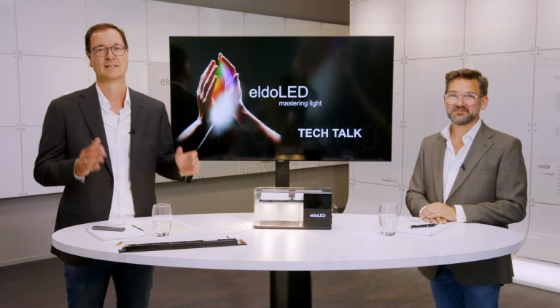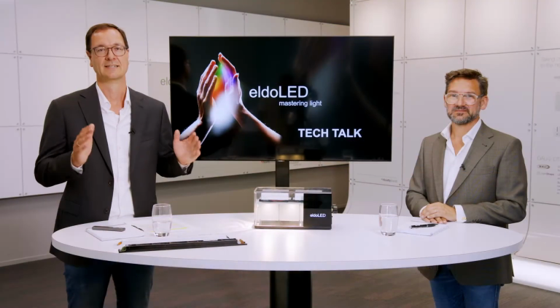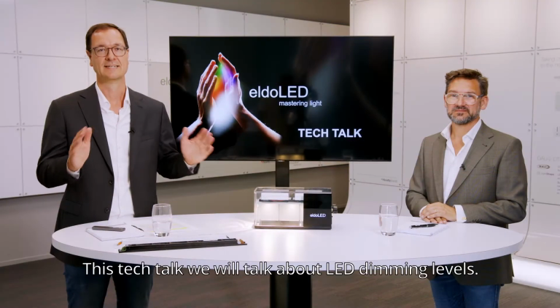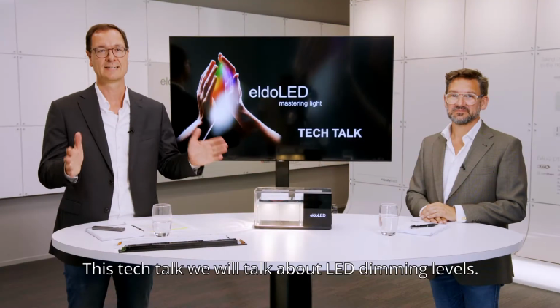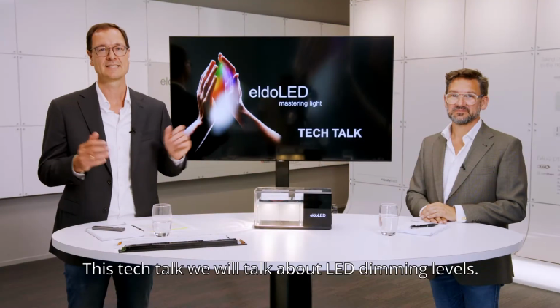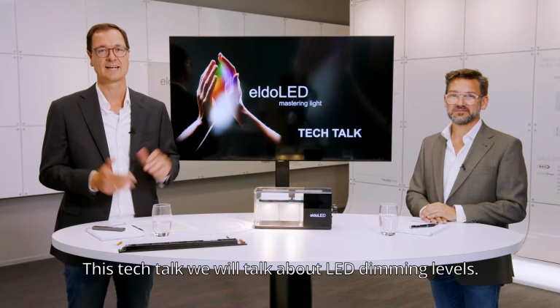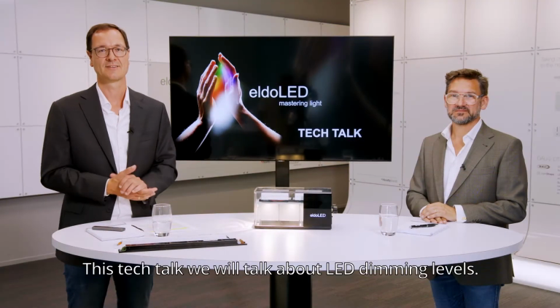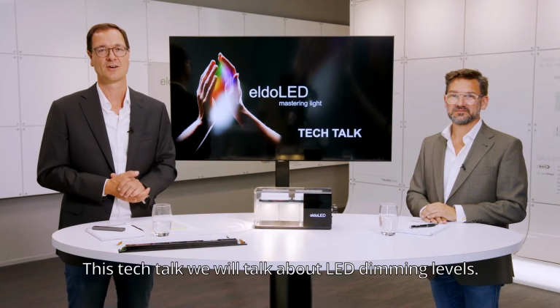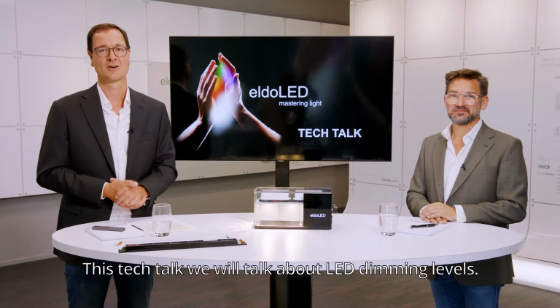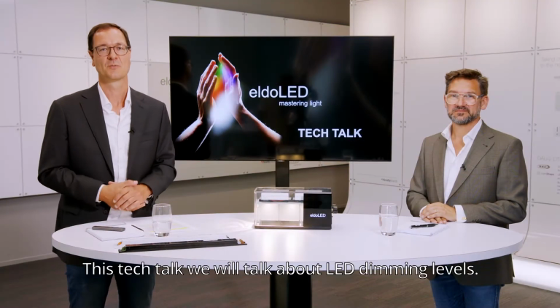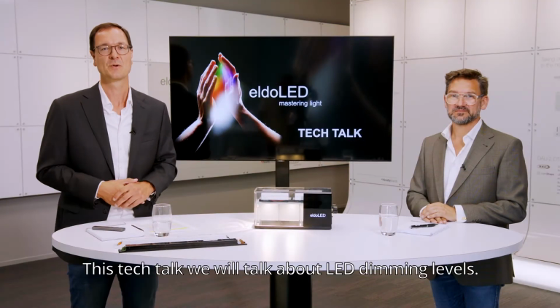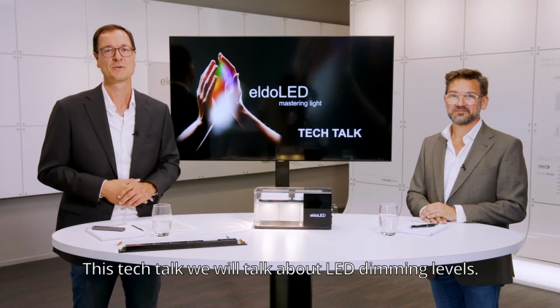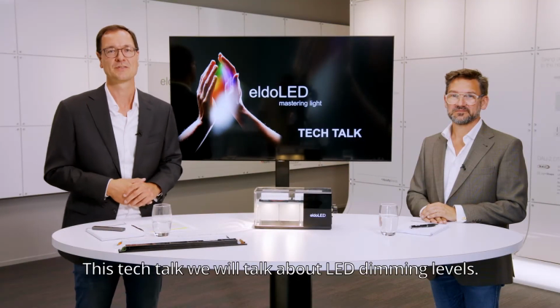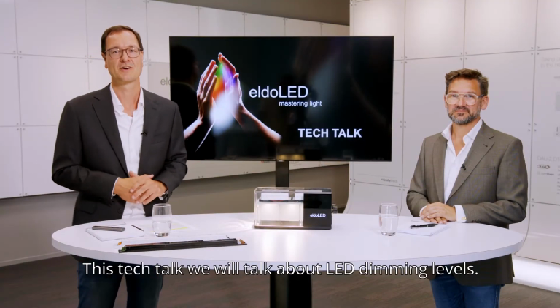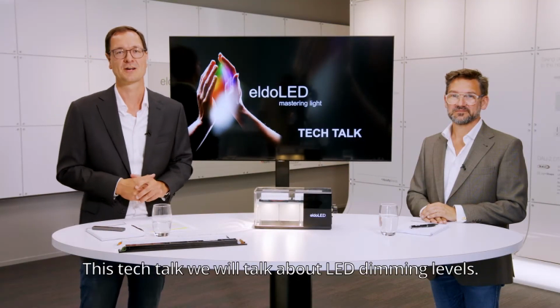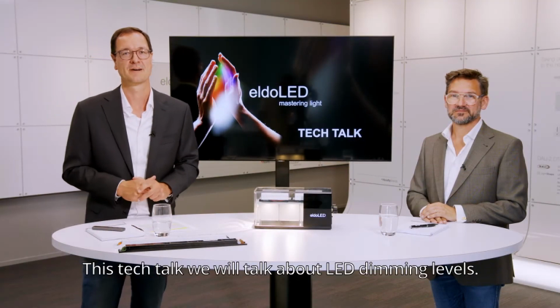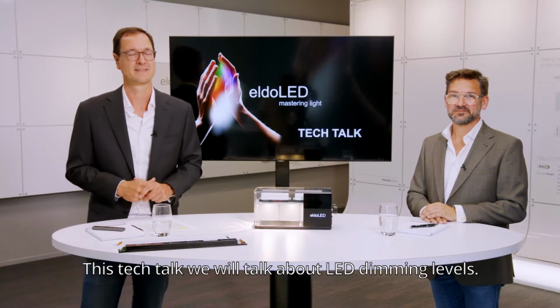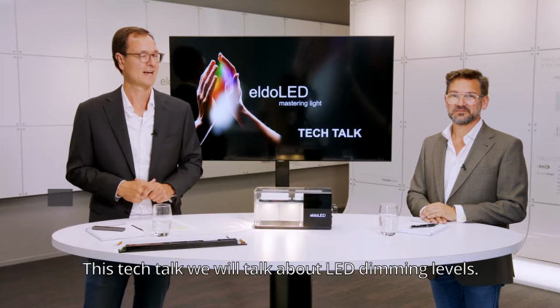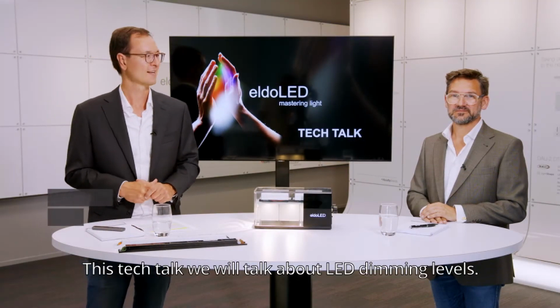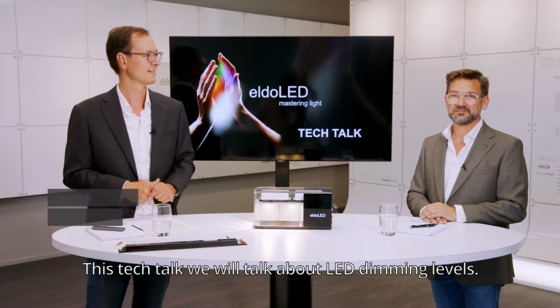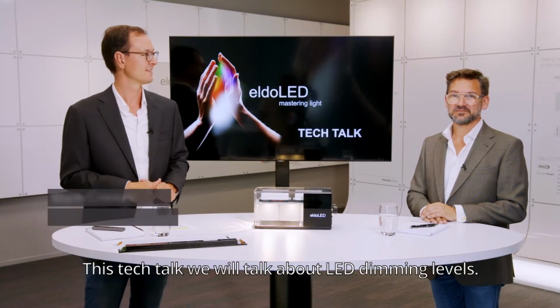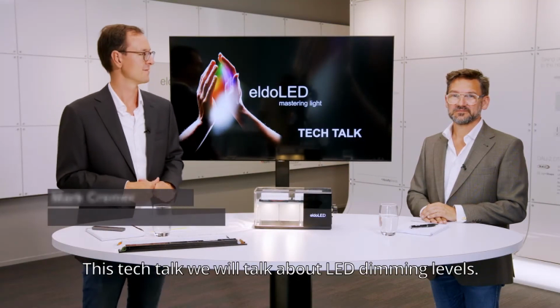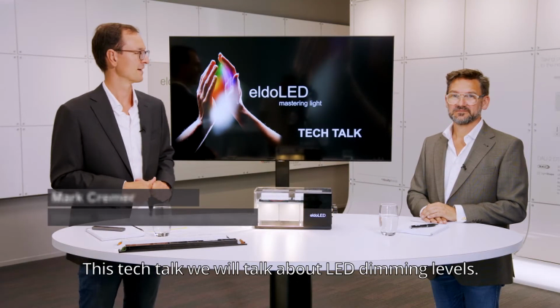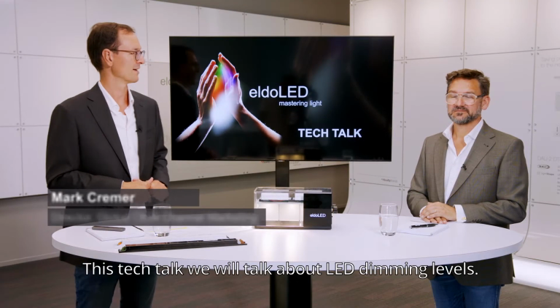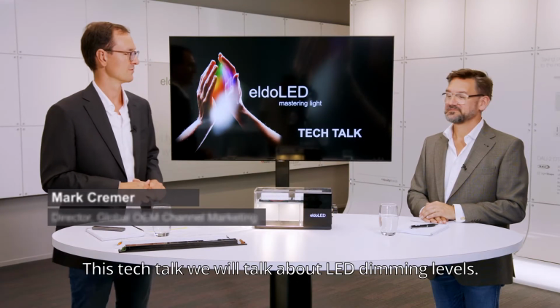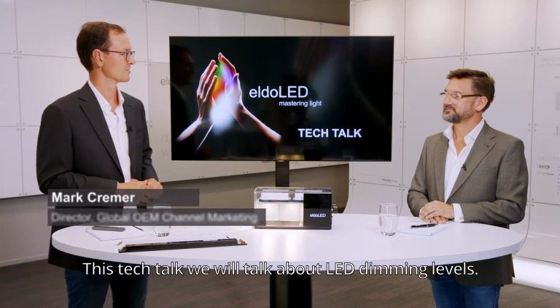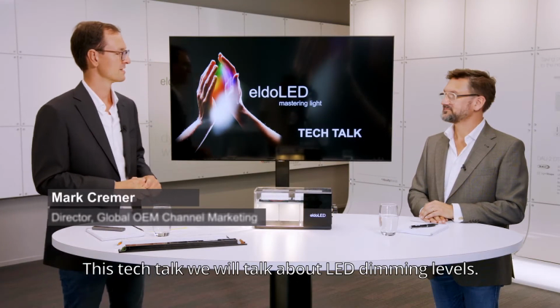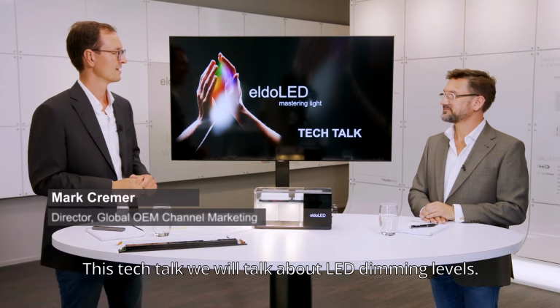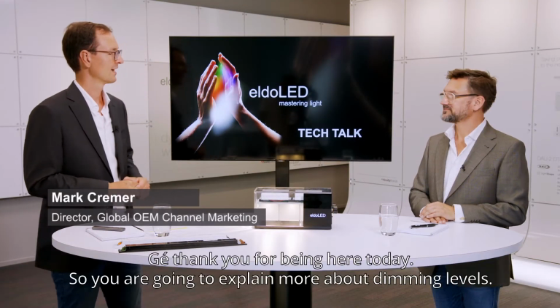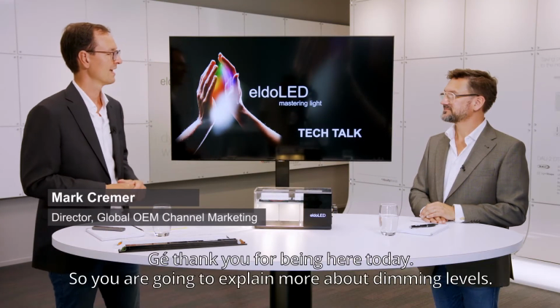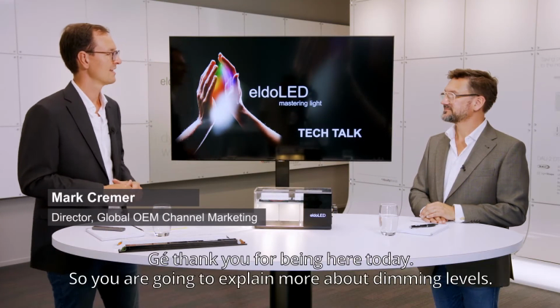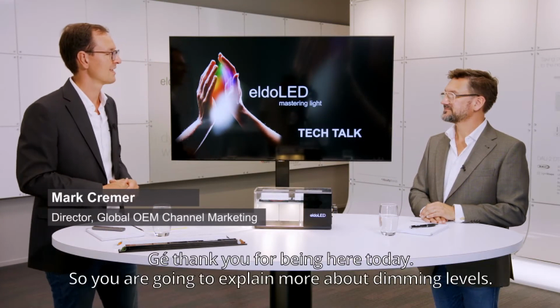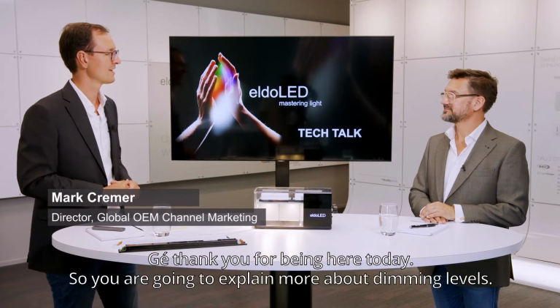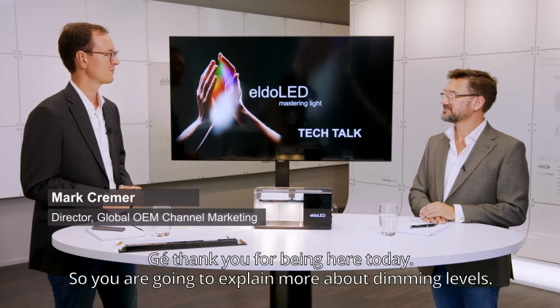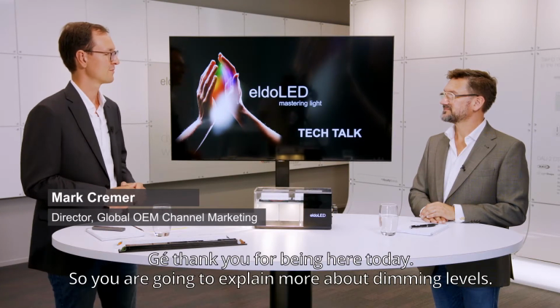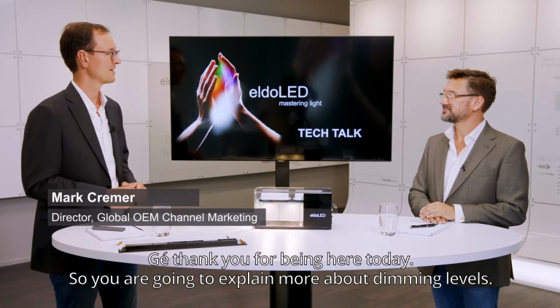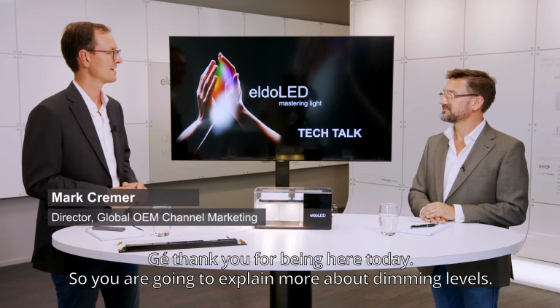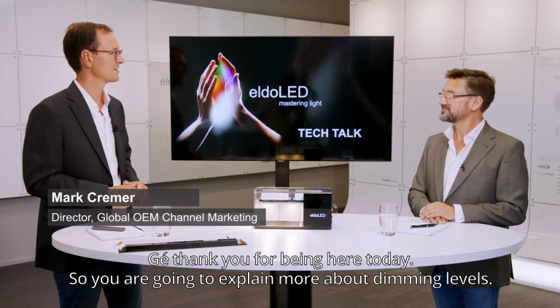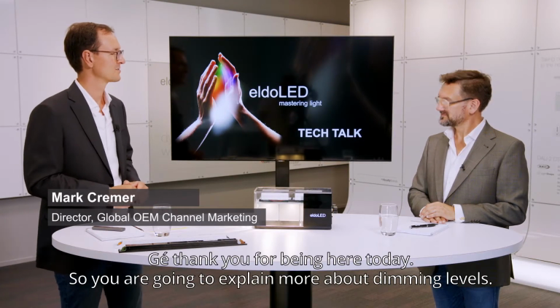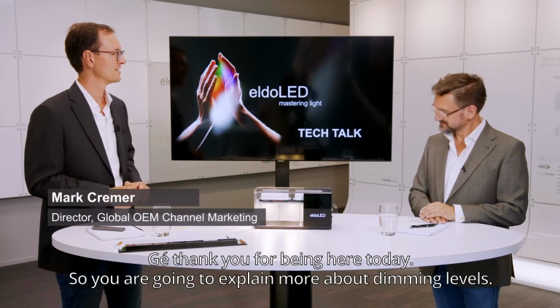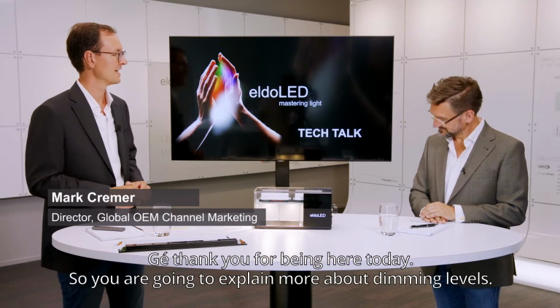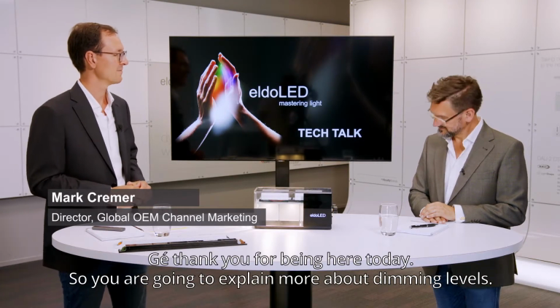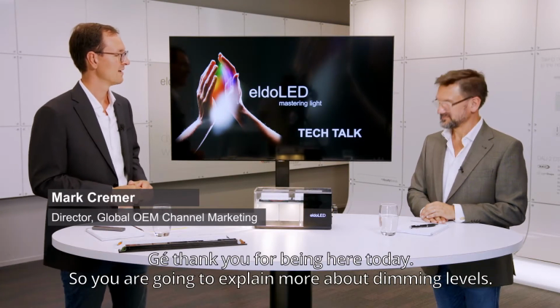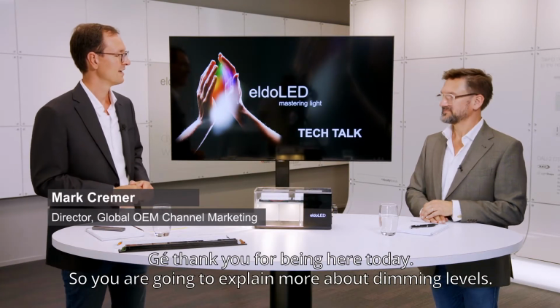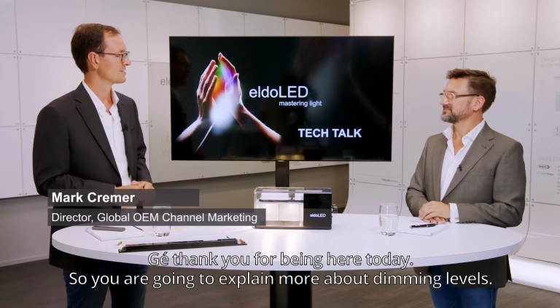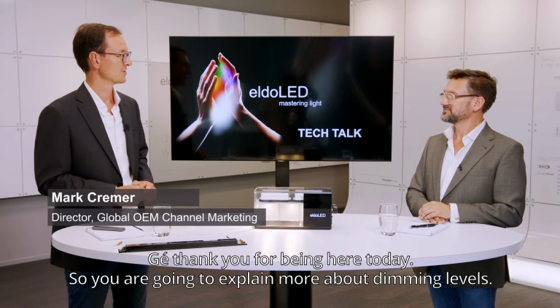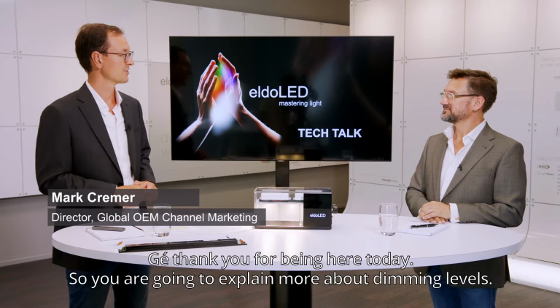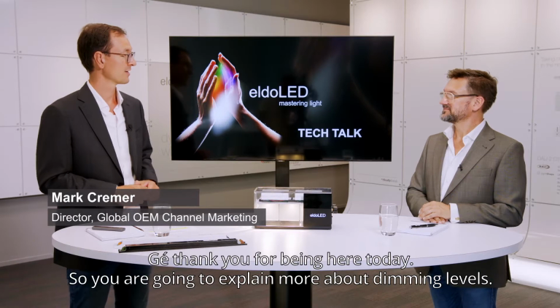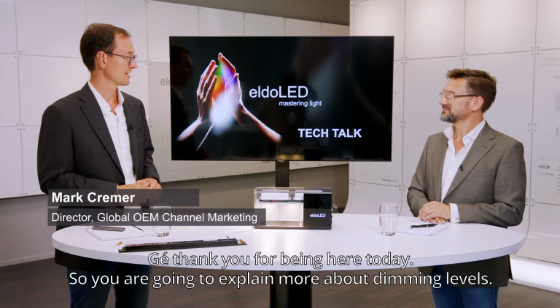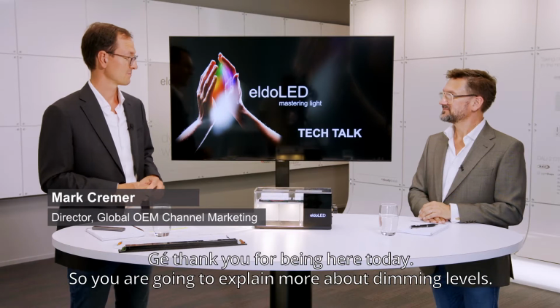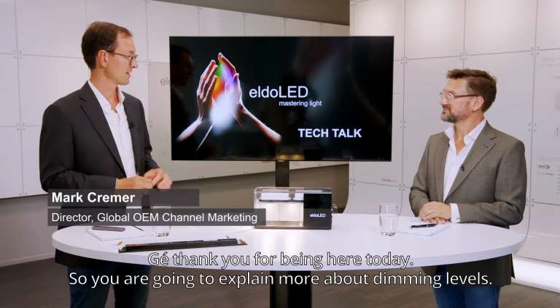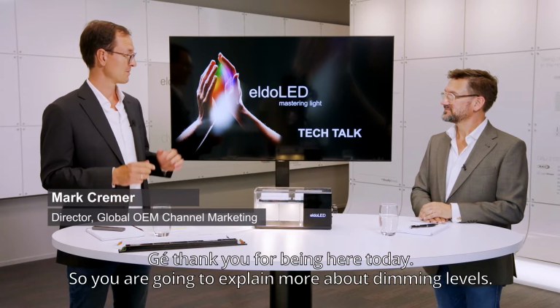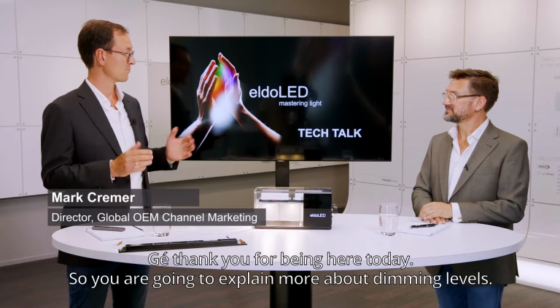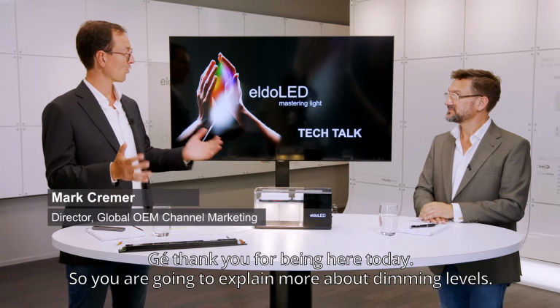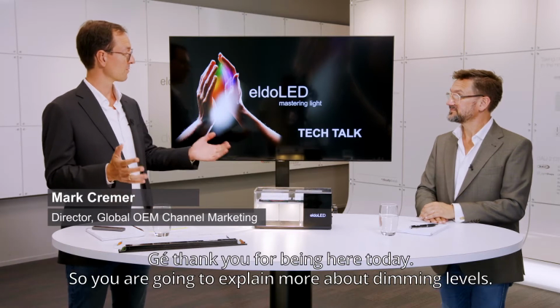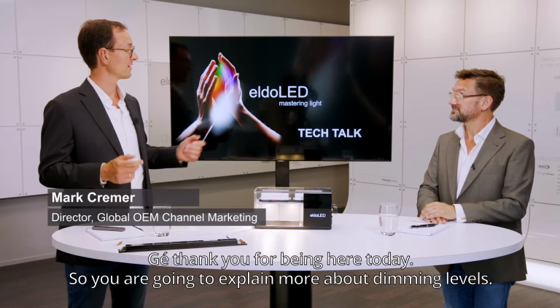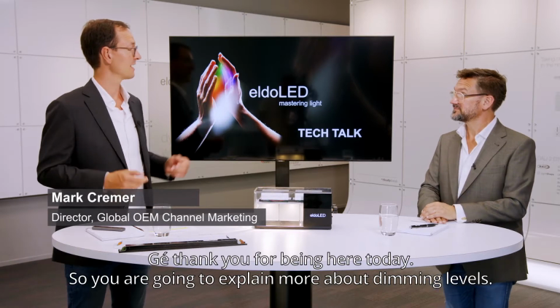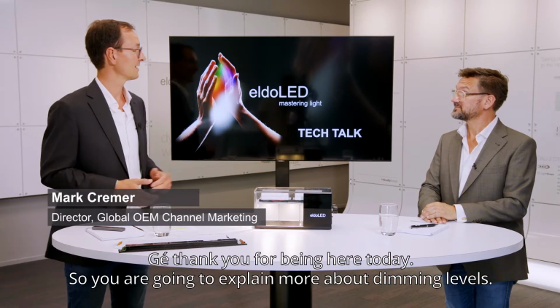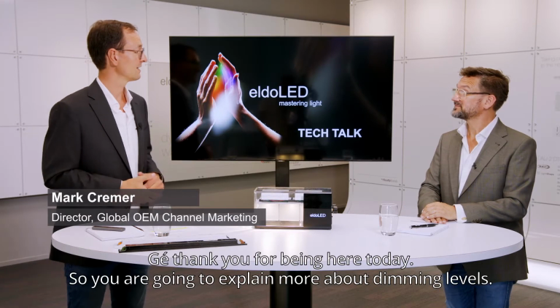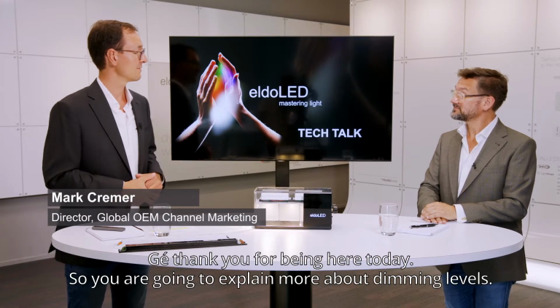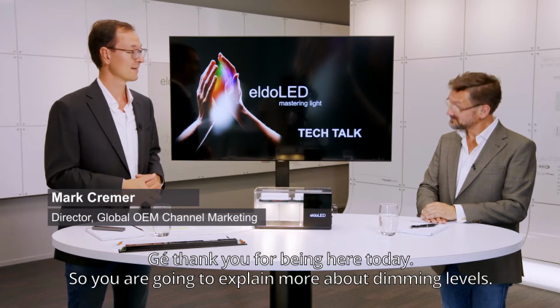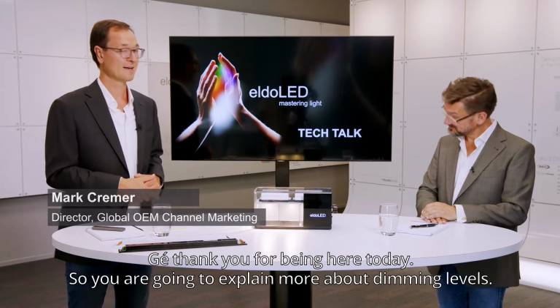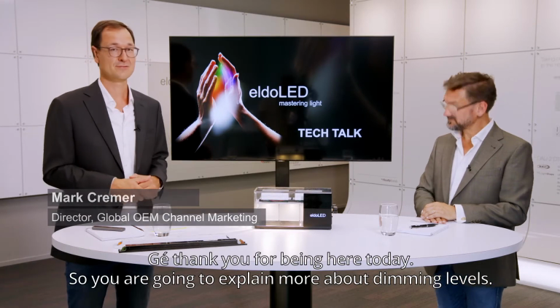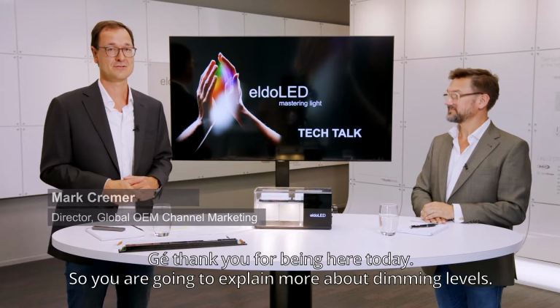In this tech talk, we will talk about LED dimming levels. Thank you for being here today. So you're going to explain more about LED dimming levels?